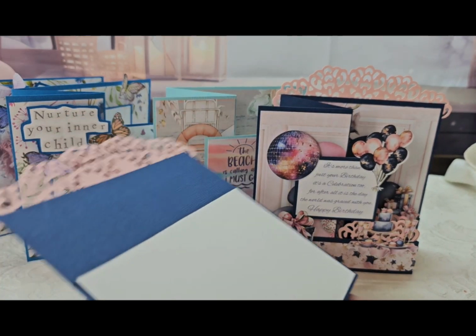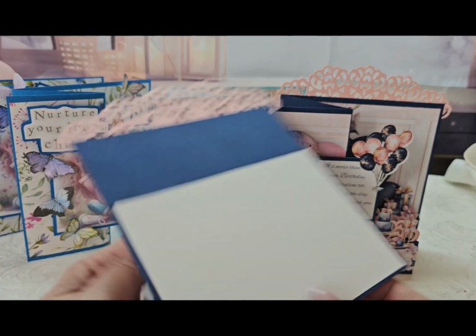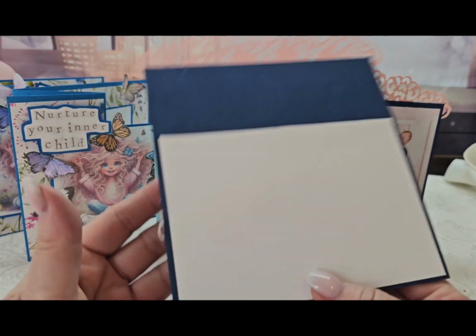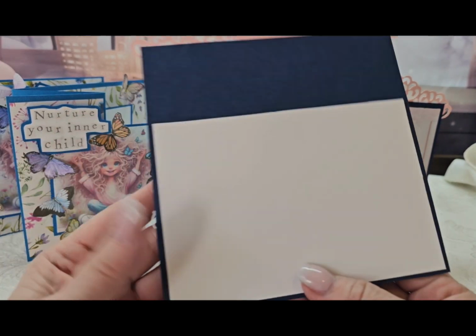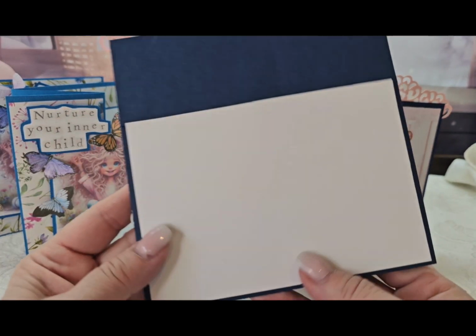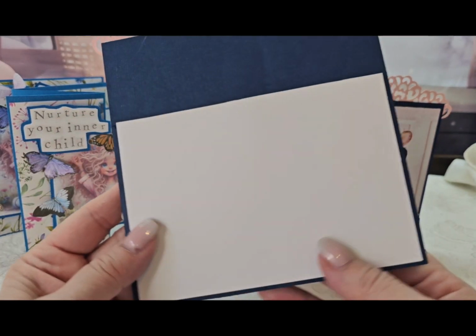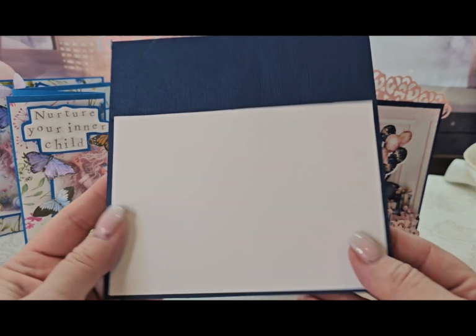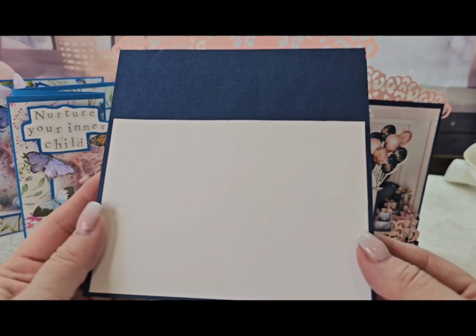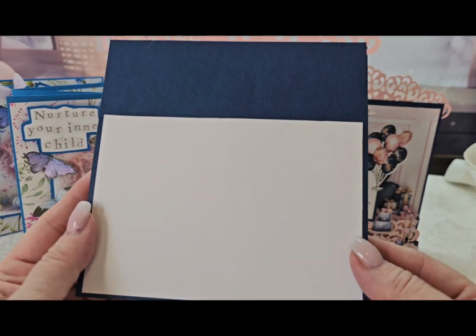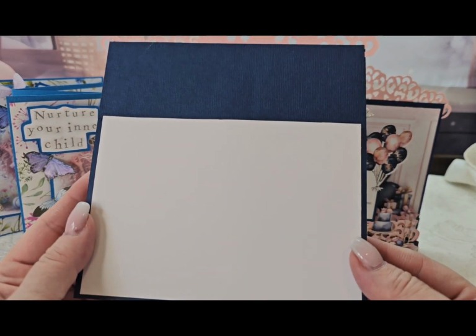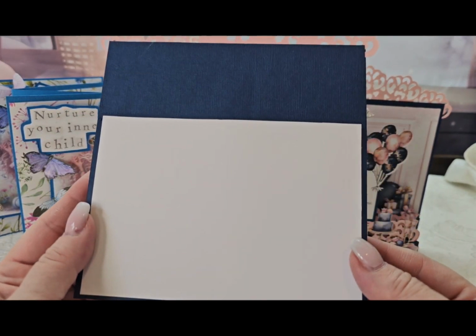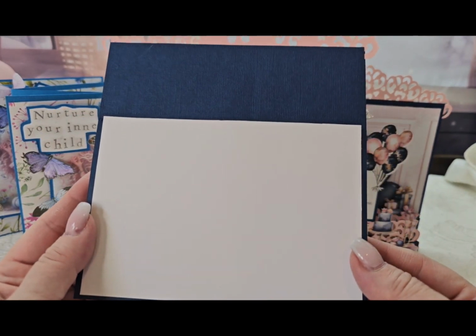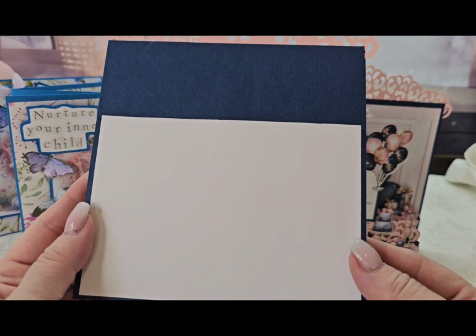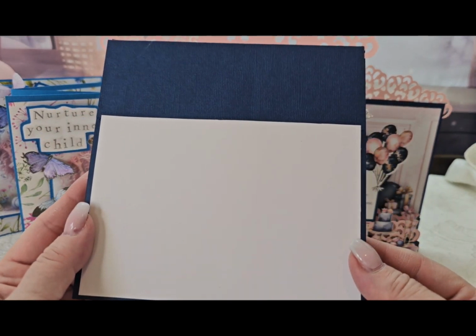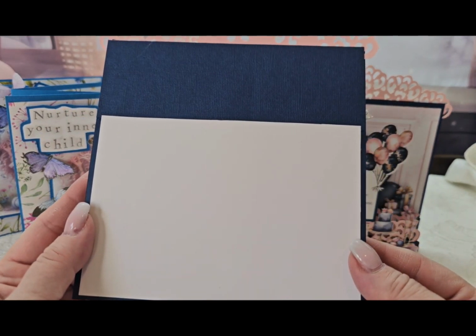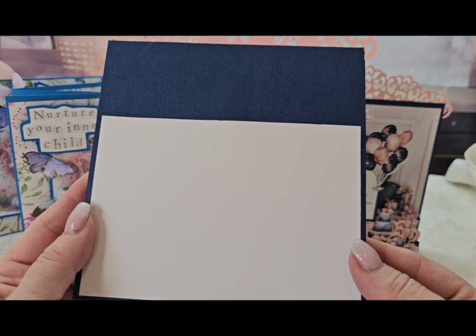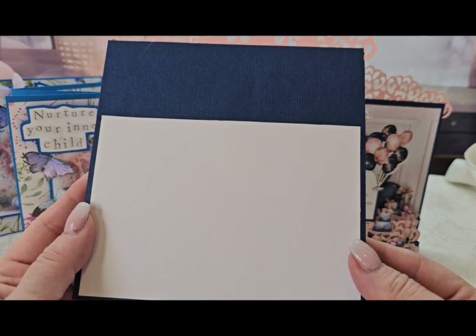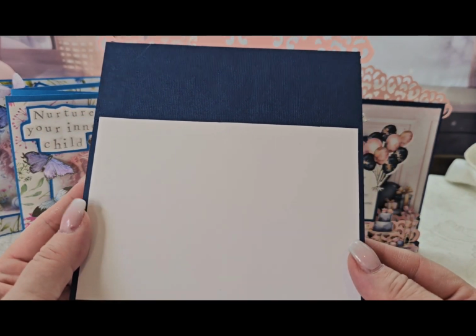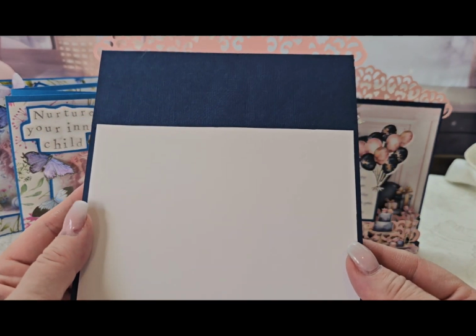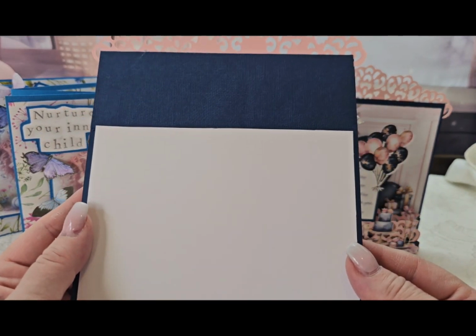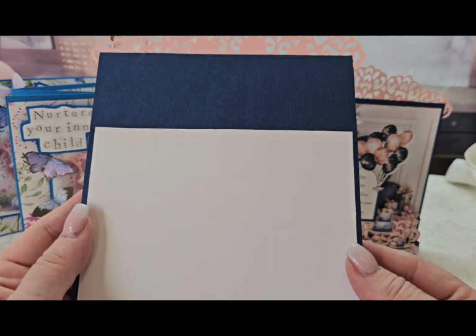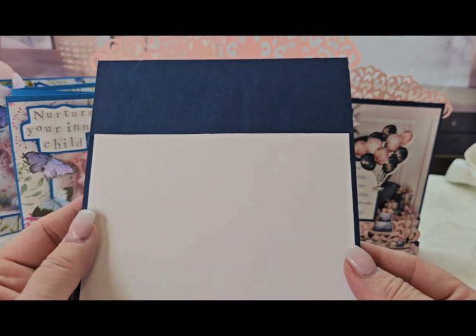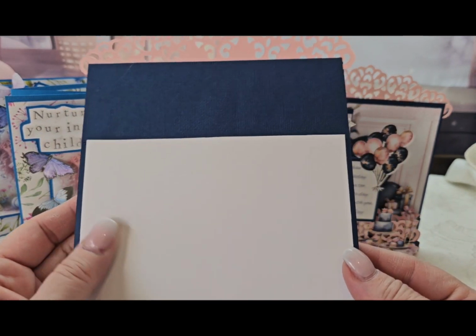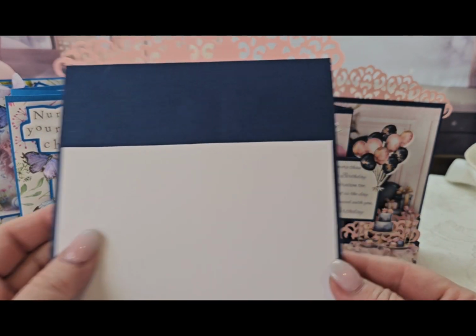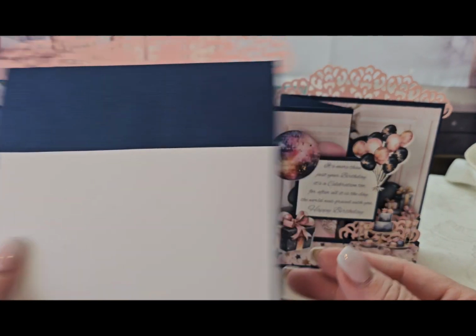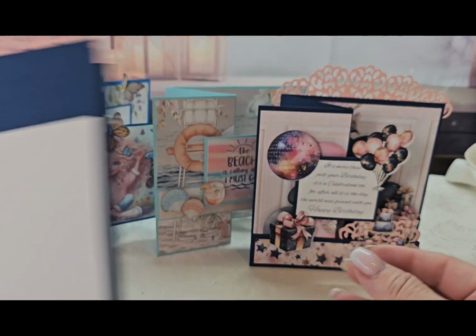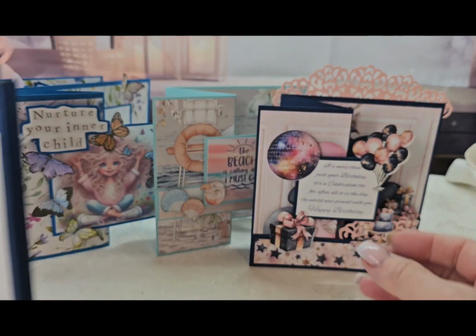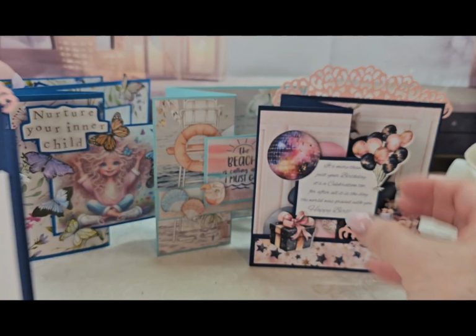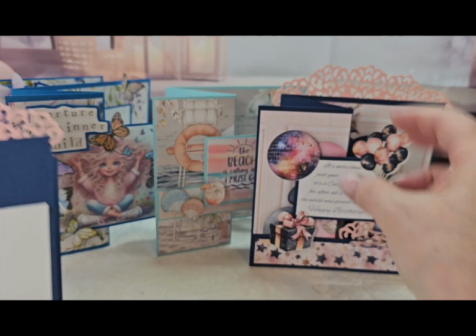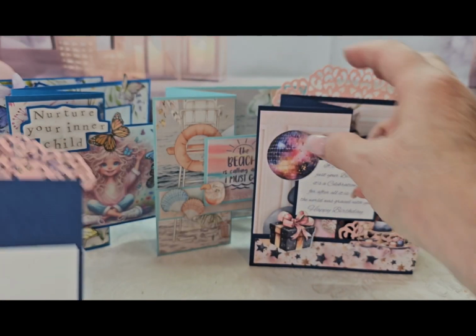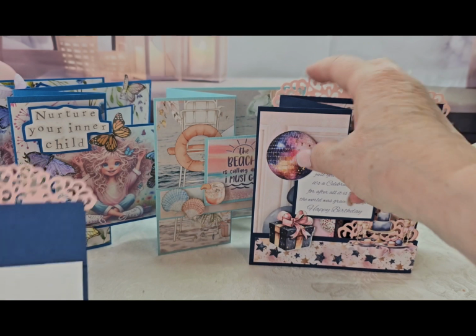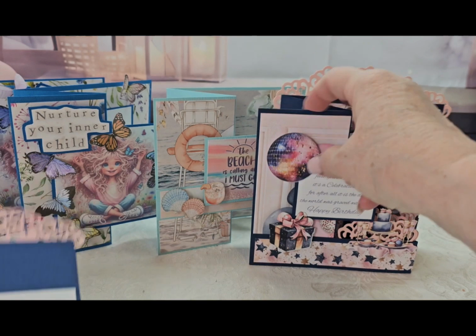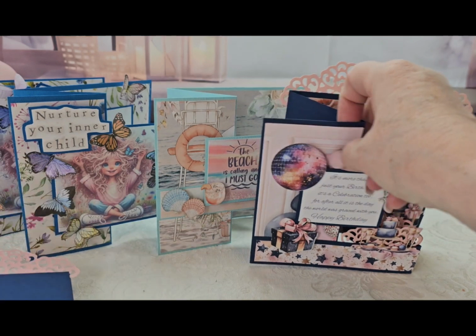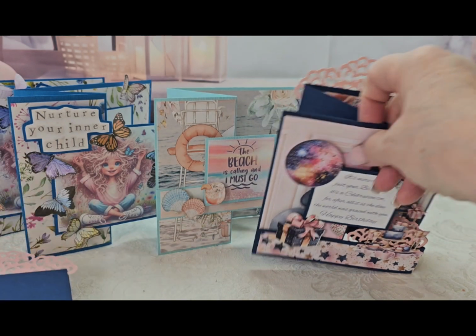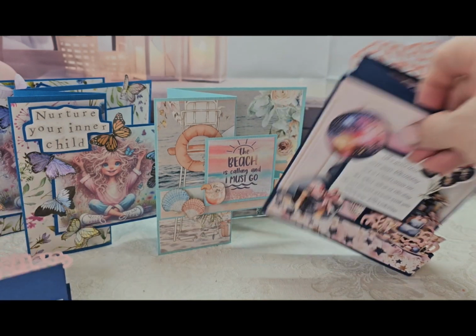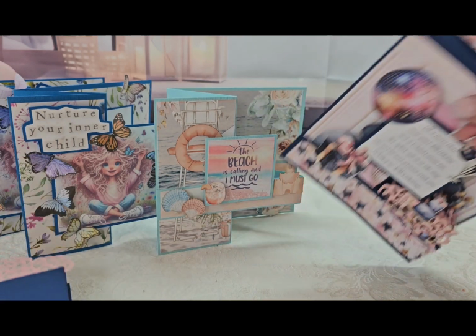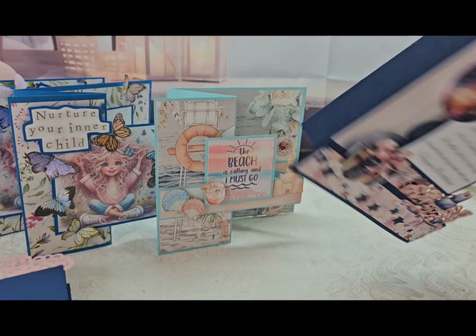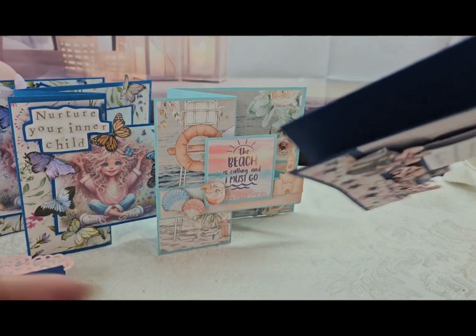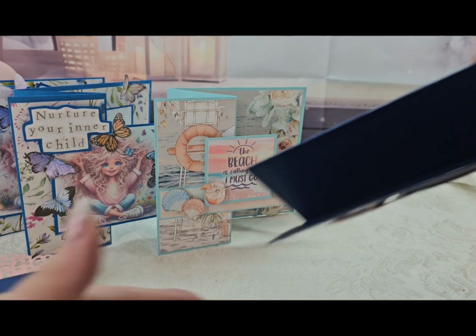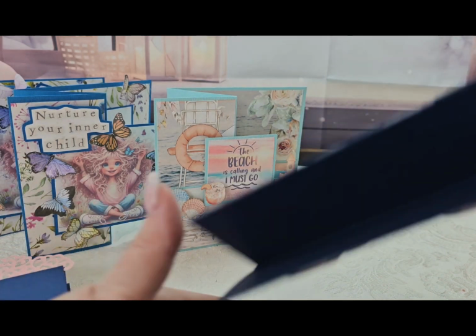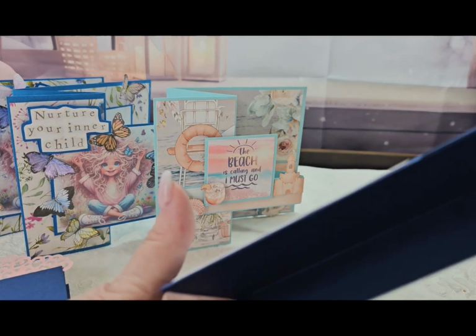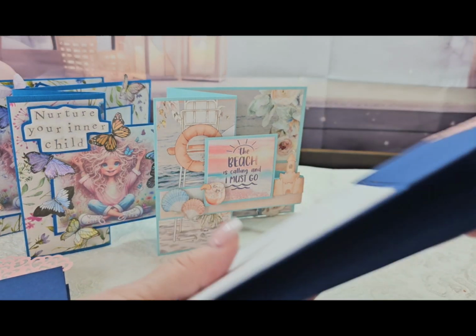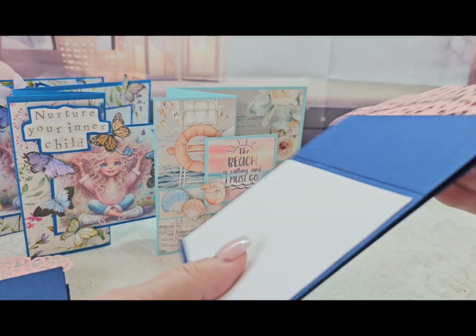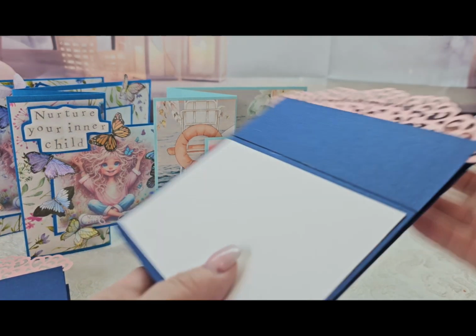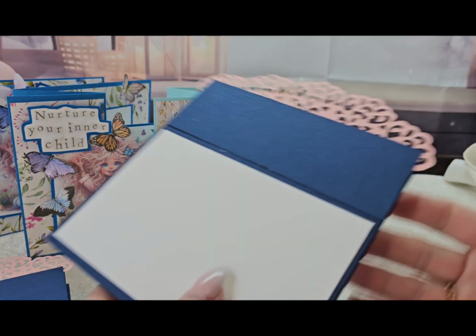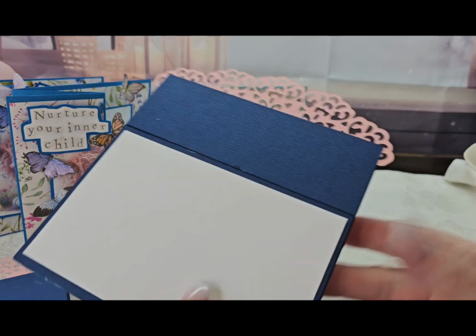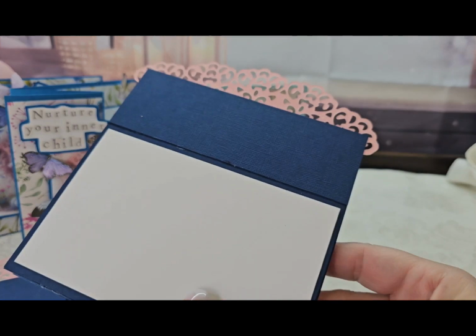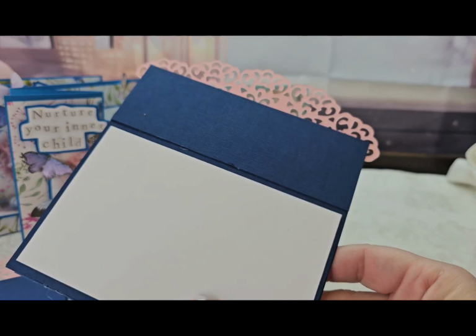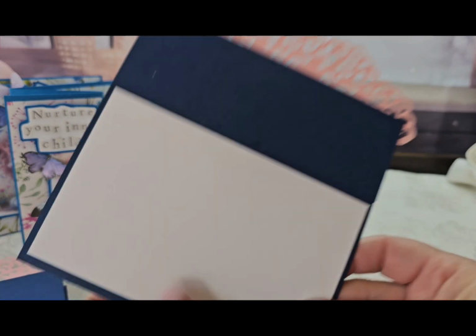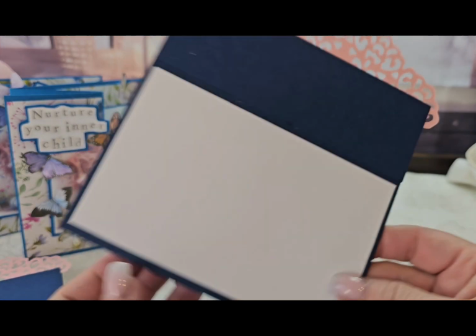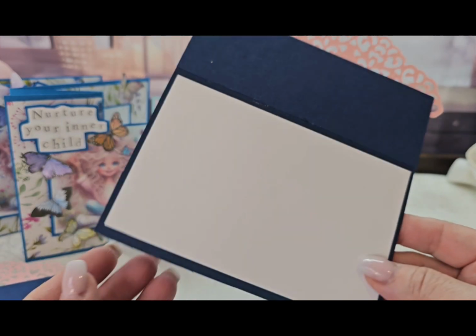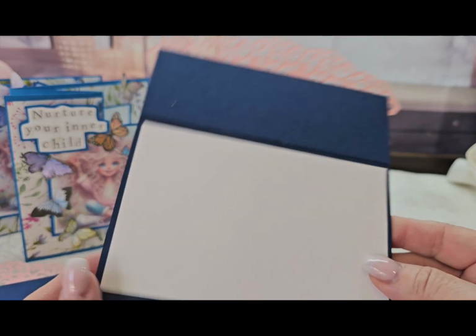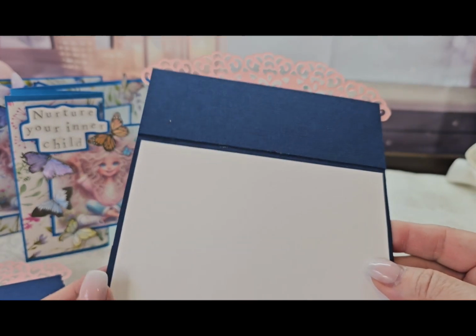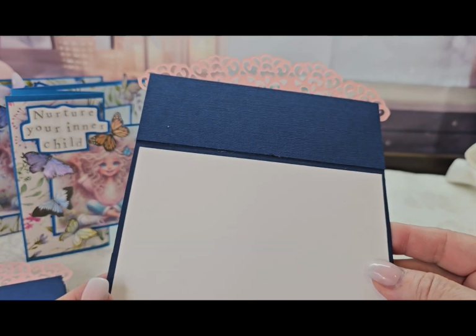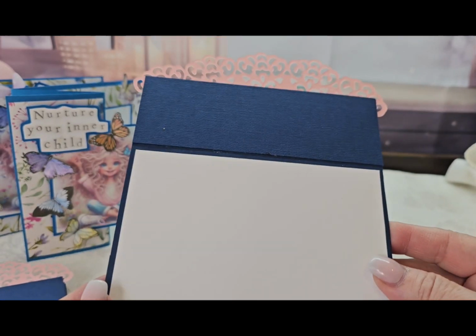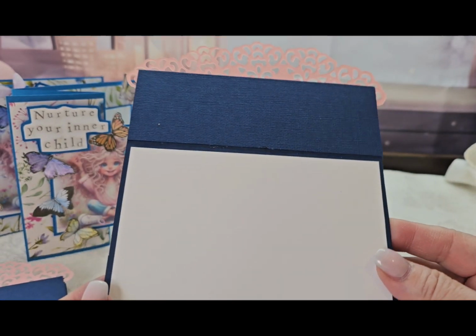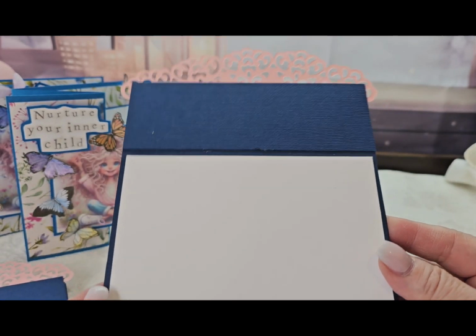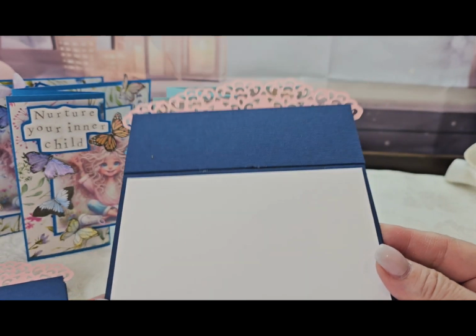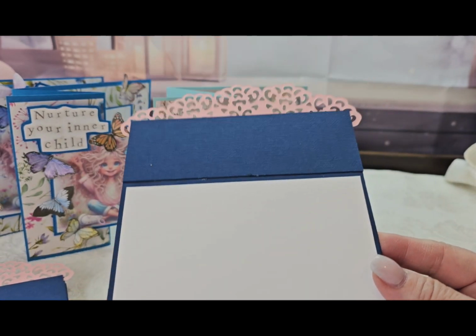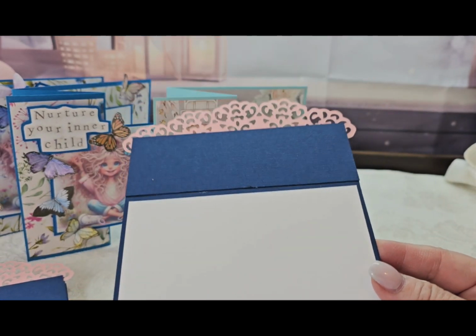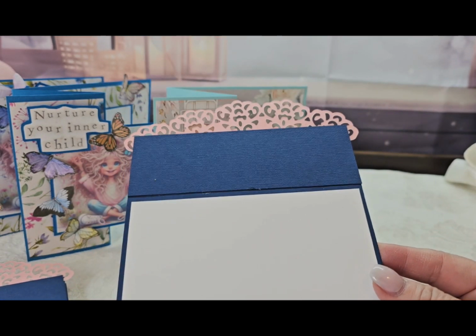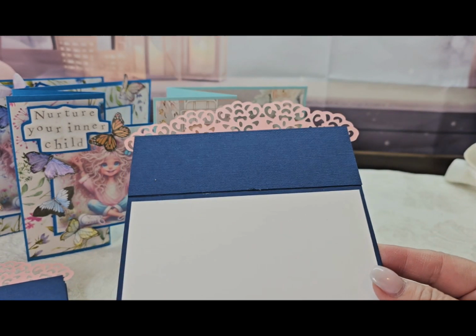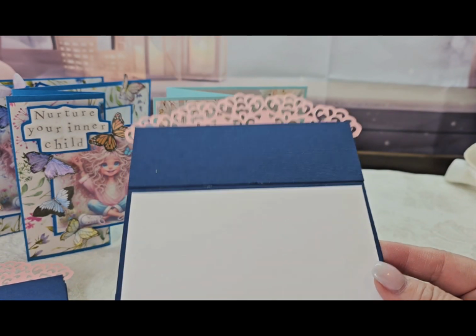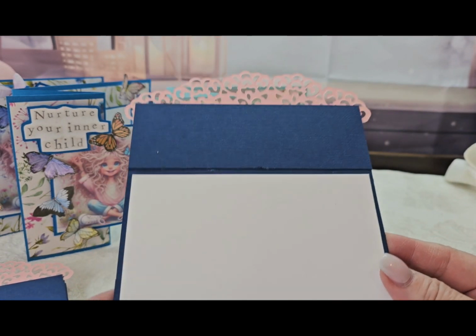On the back there's a place to write your message on the back of this one.